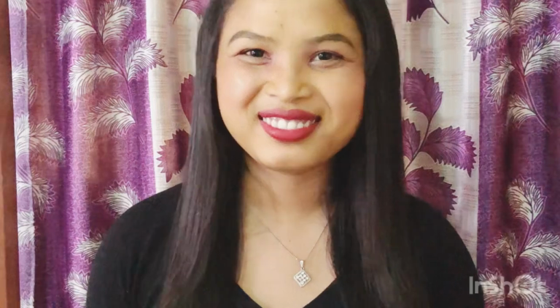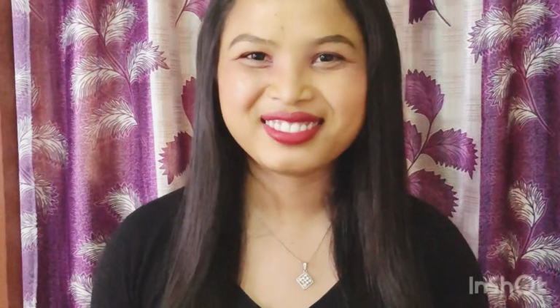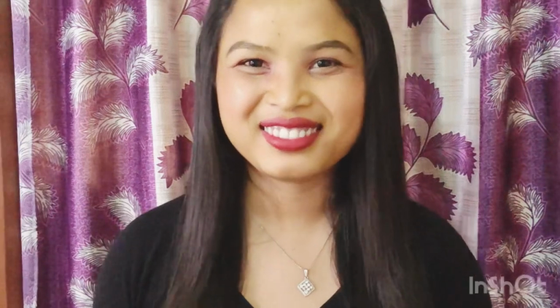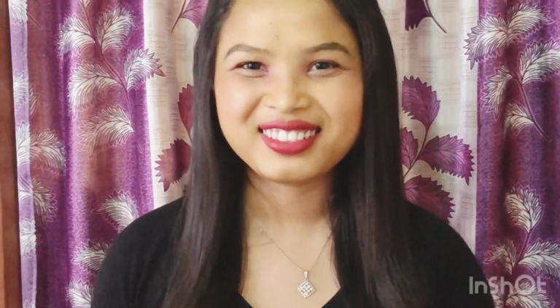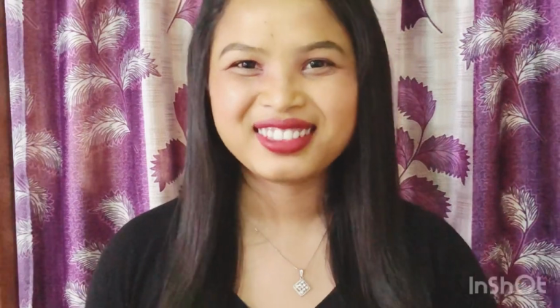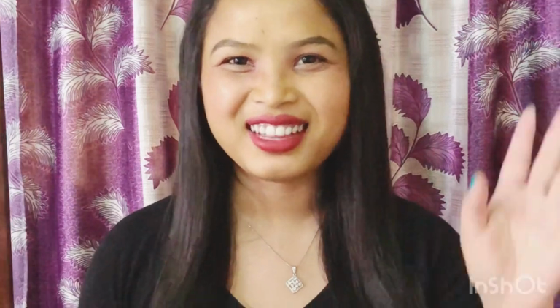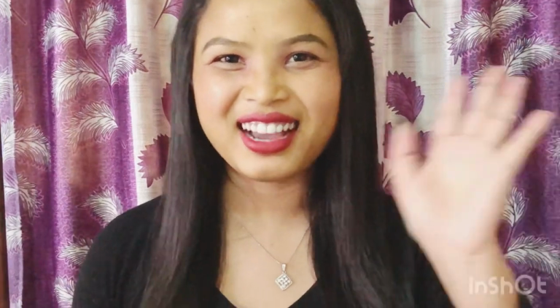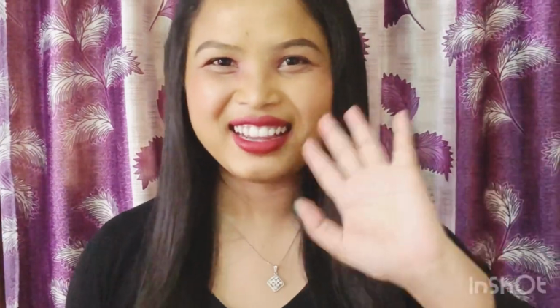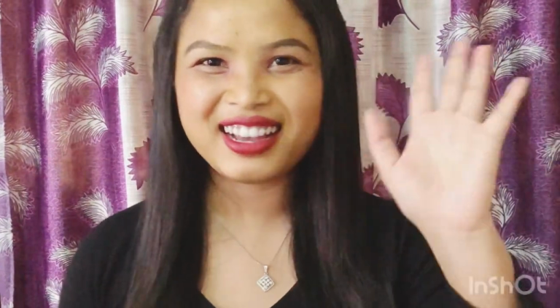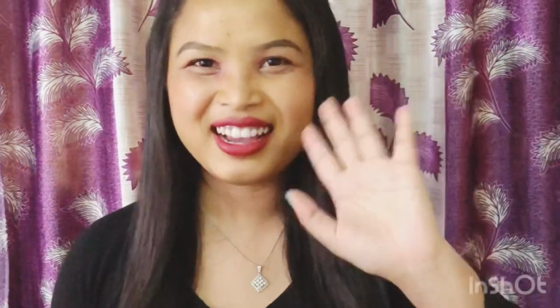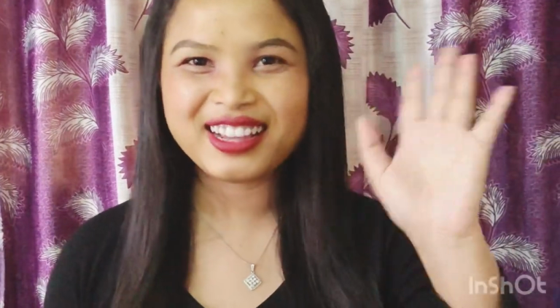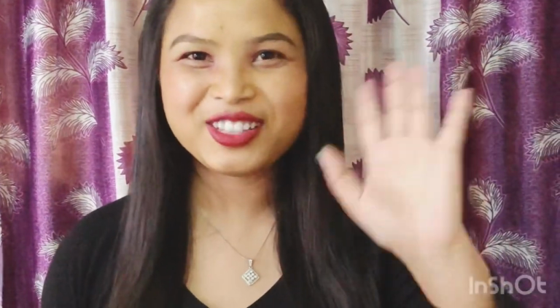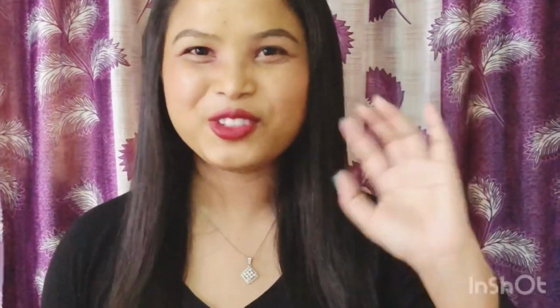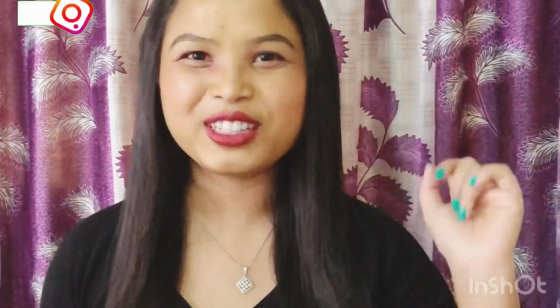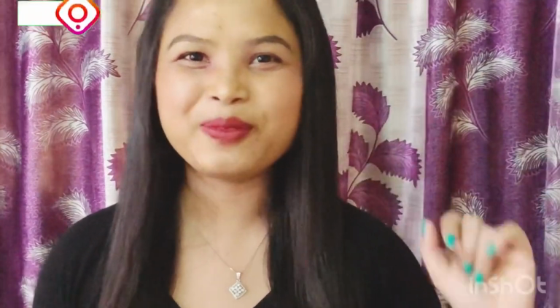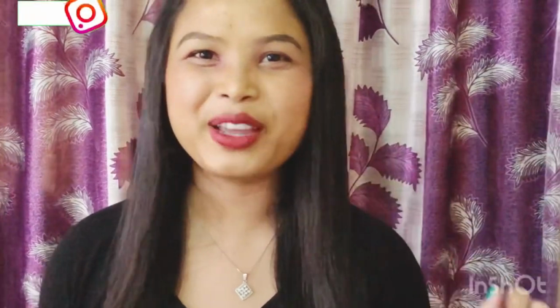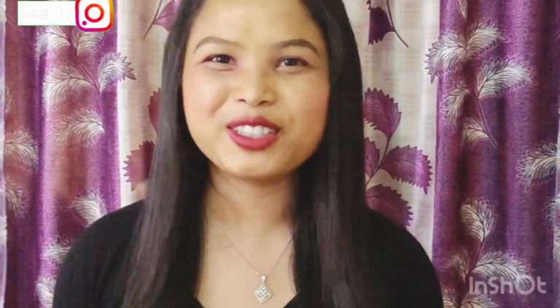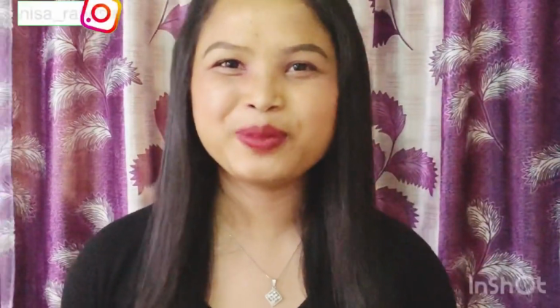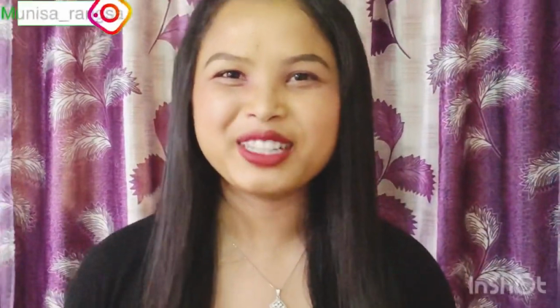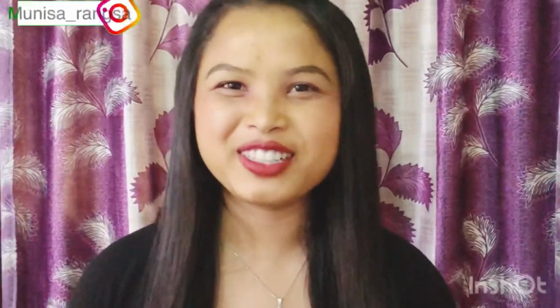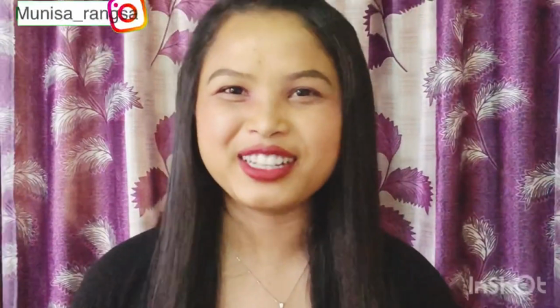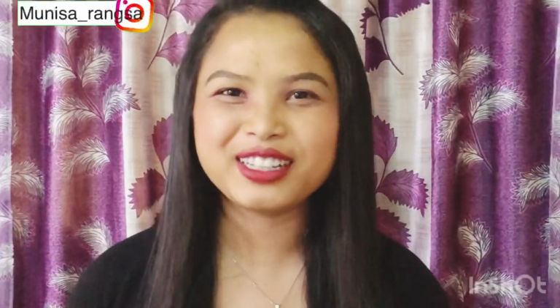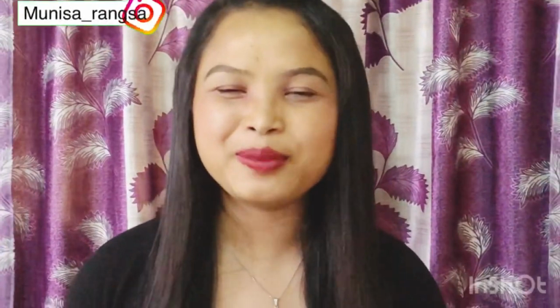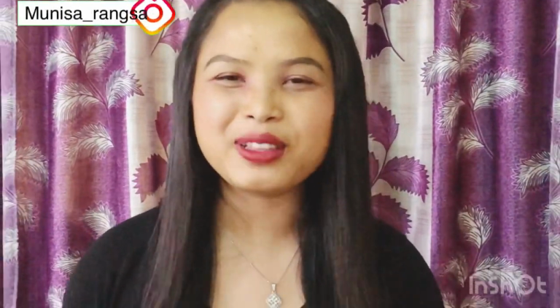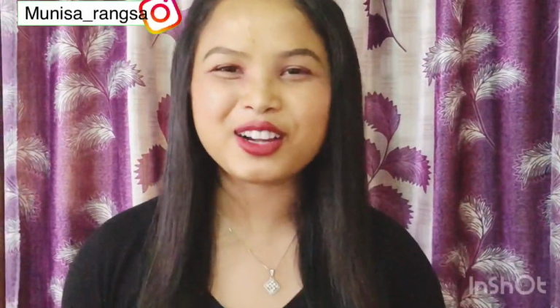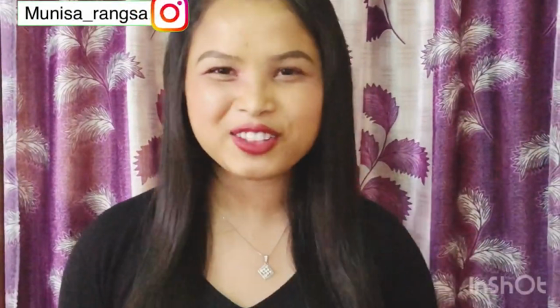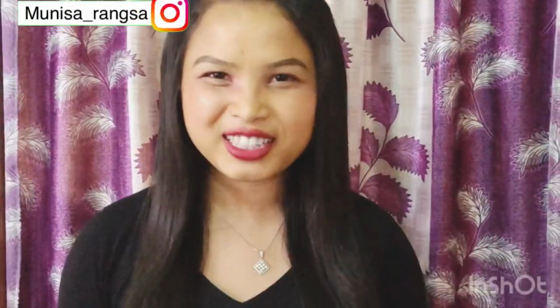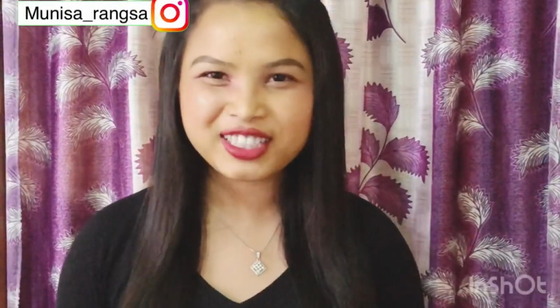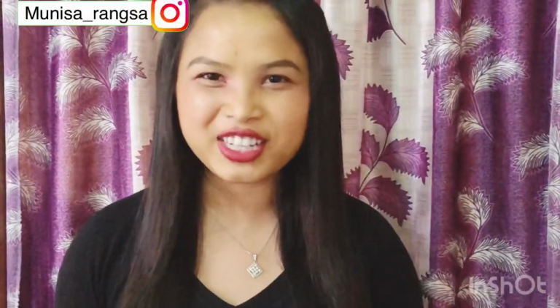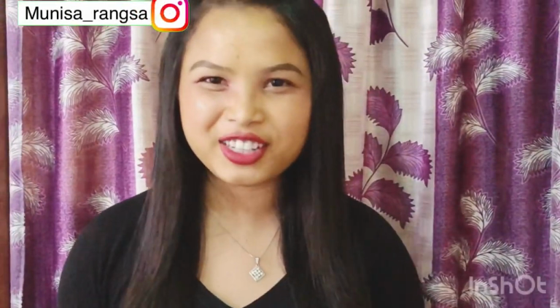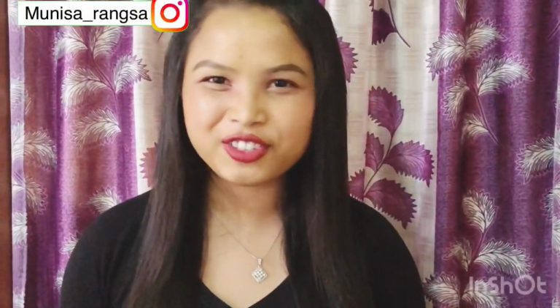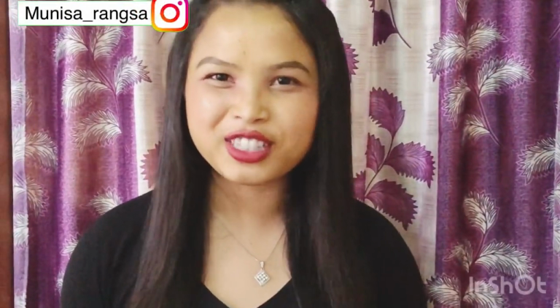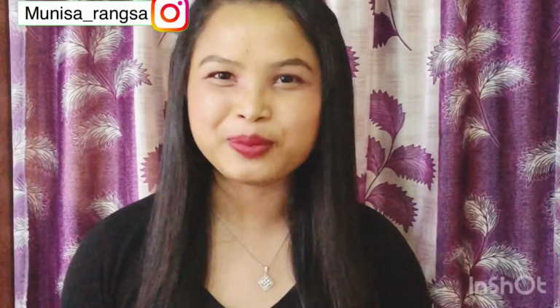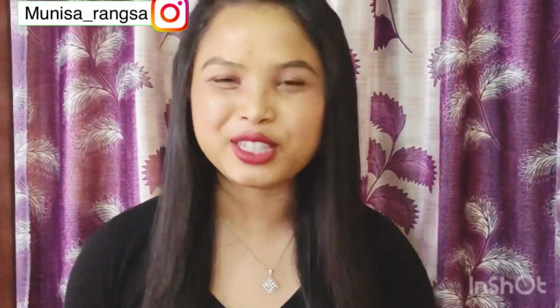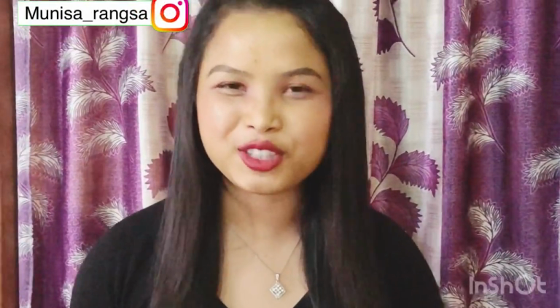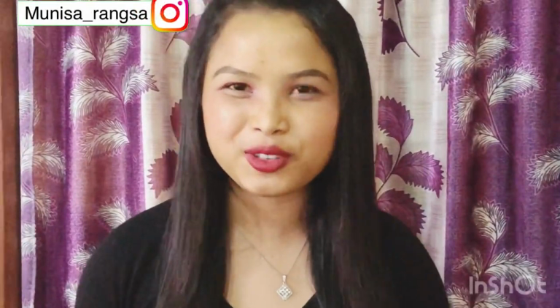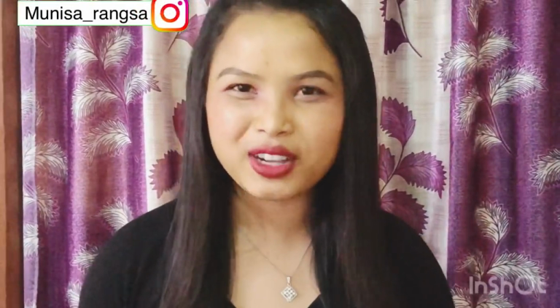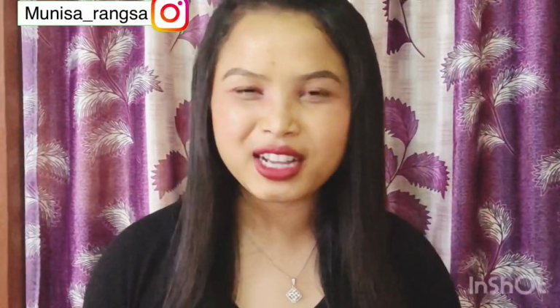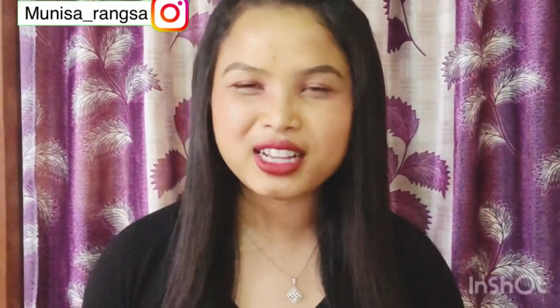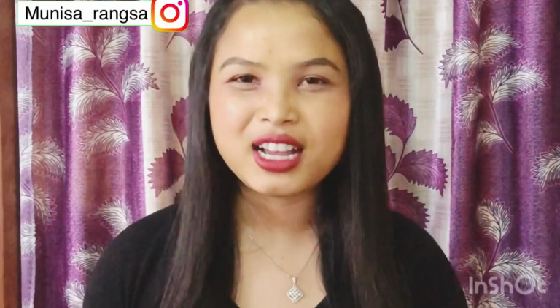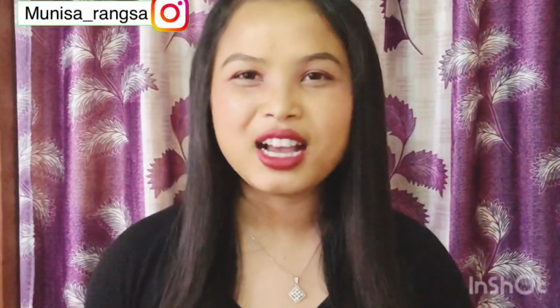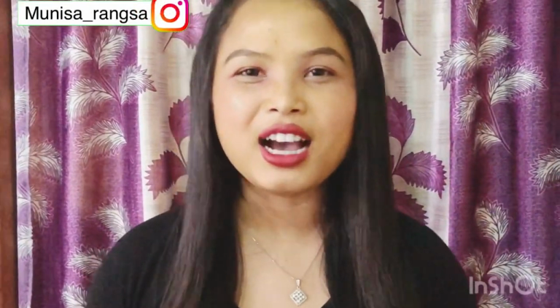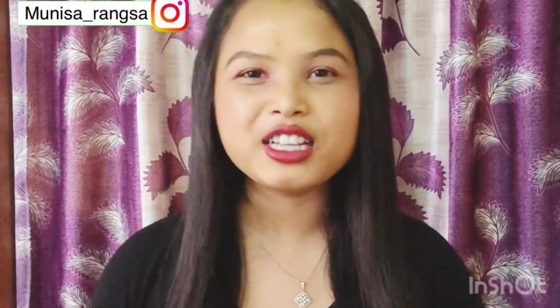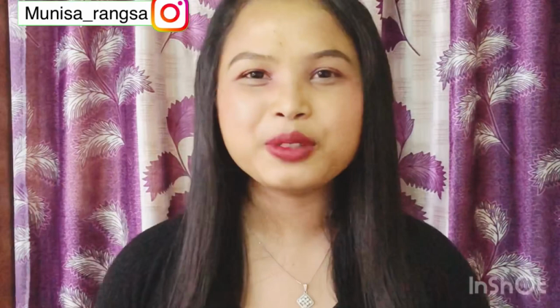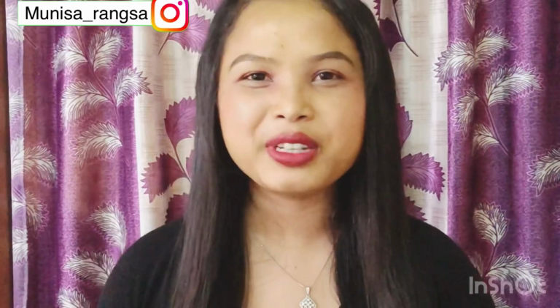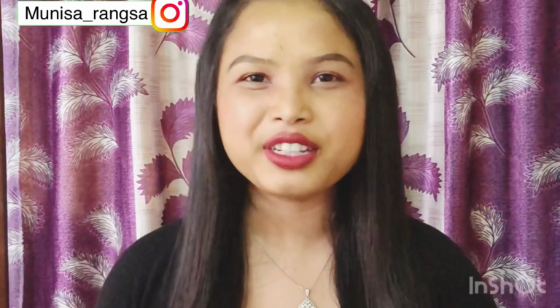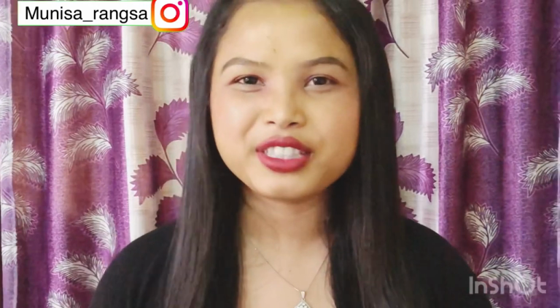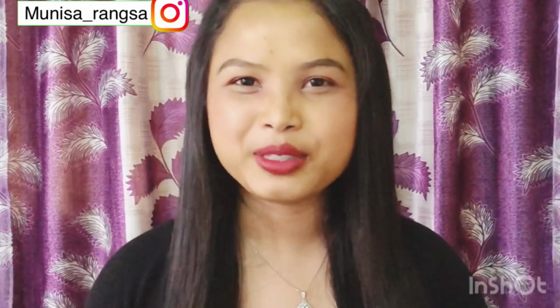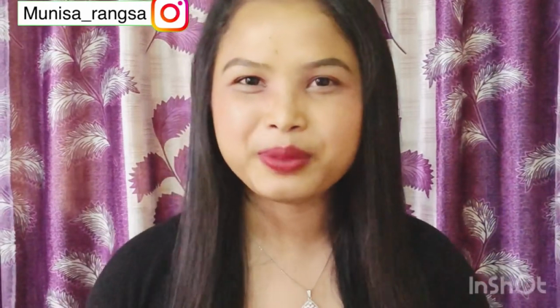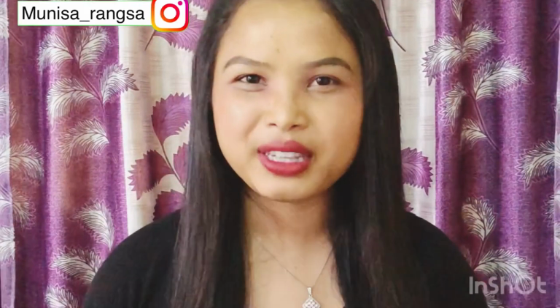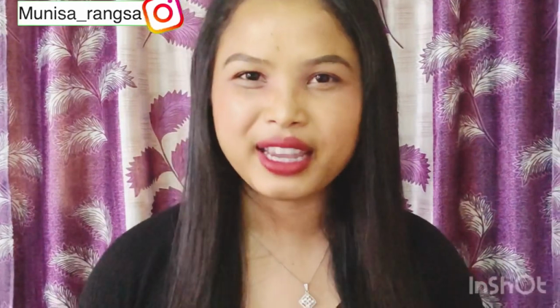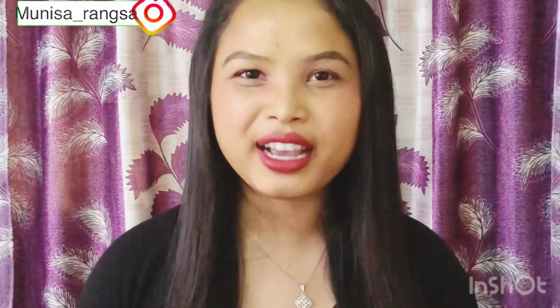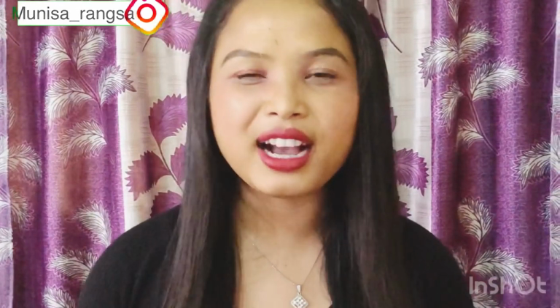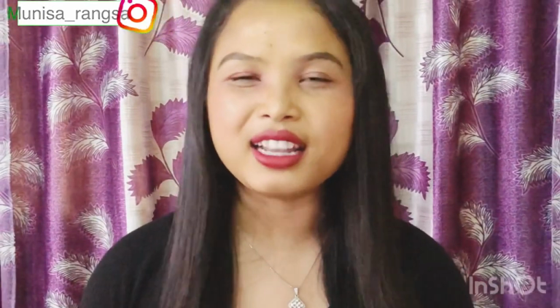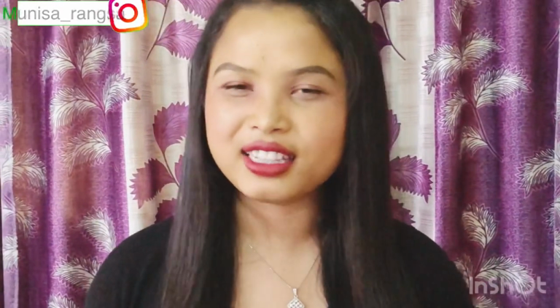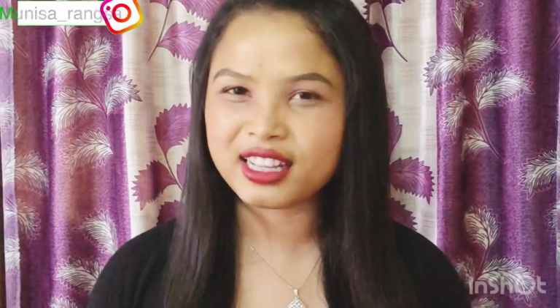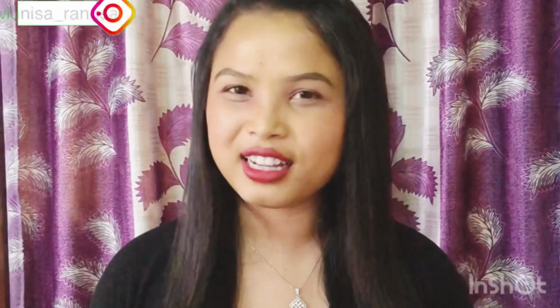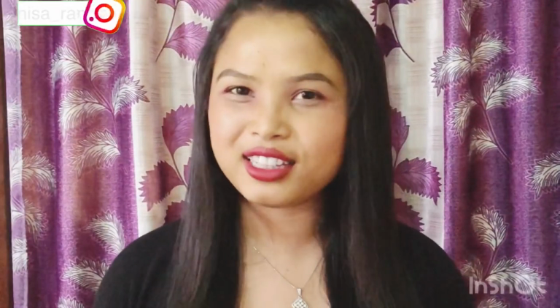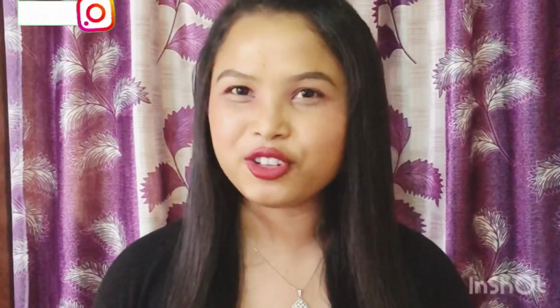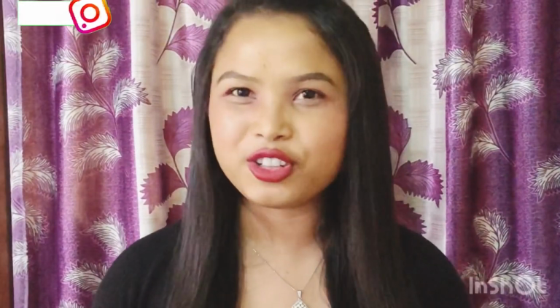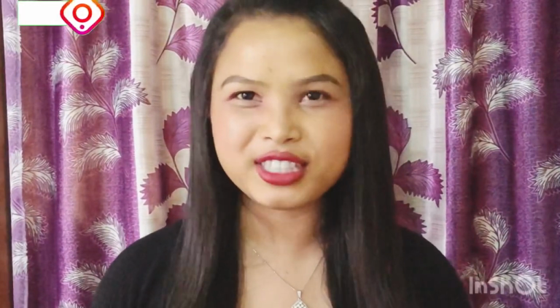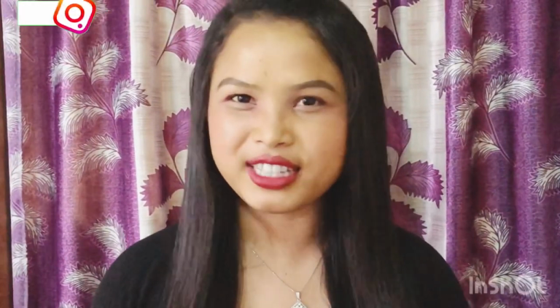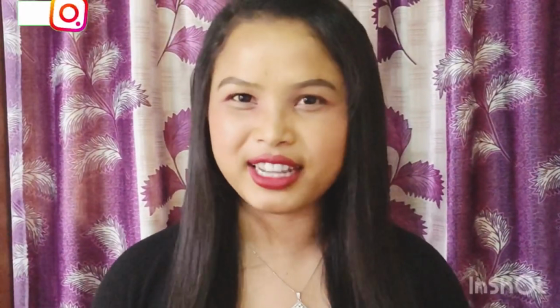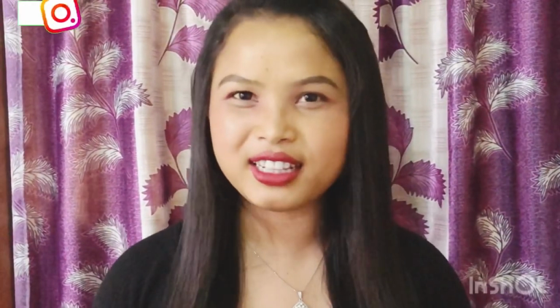Hi guys, welcome back to my channel. I am from the Plakunangi channel. Today, my recipe is Kala Dal and Snail.